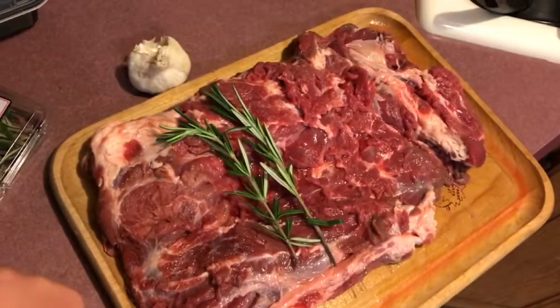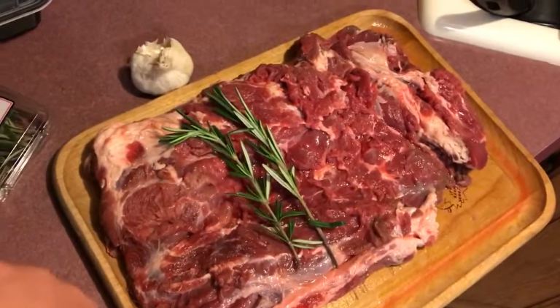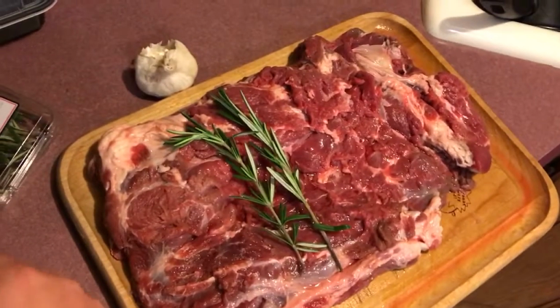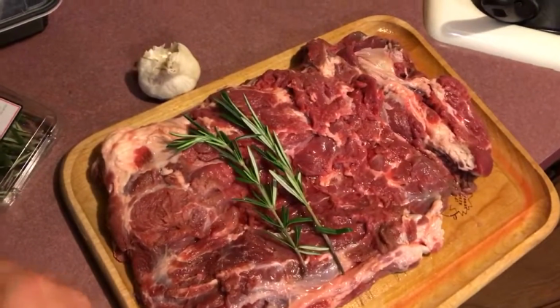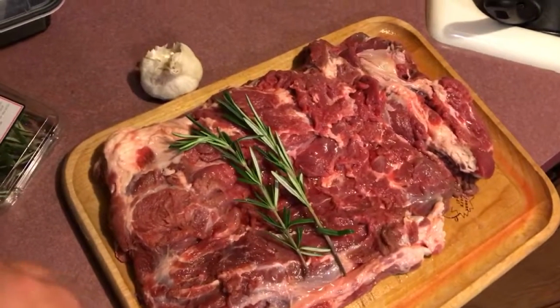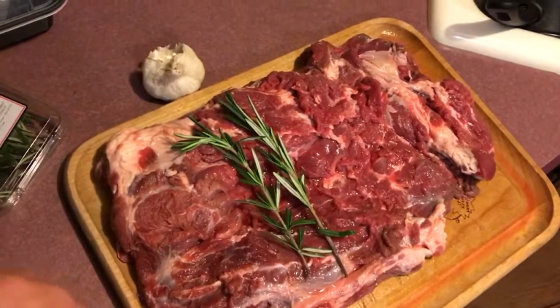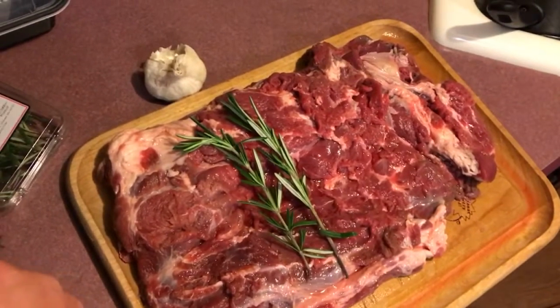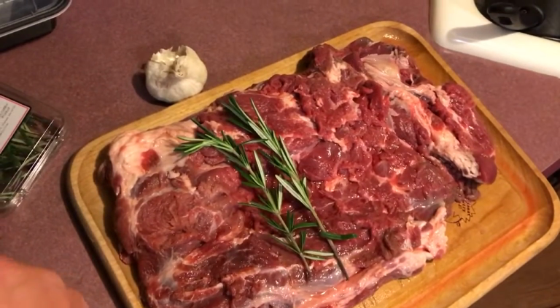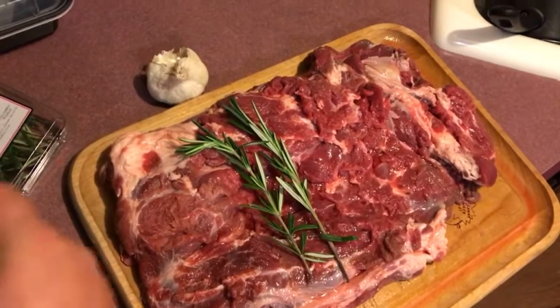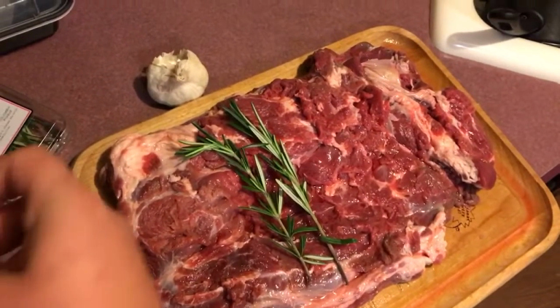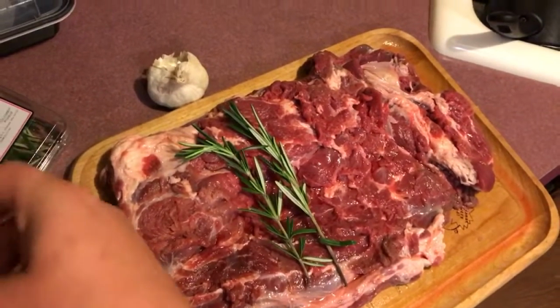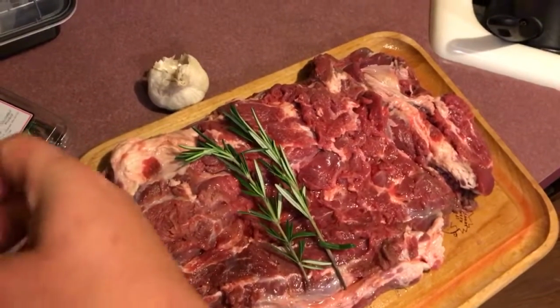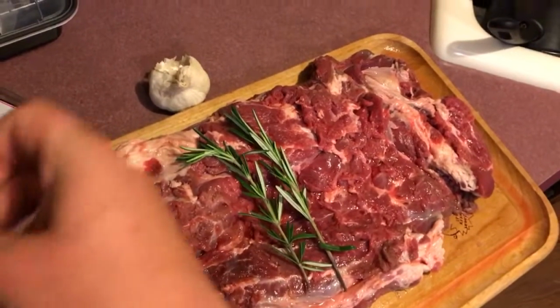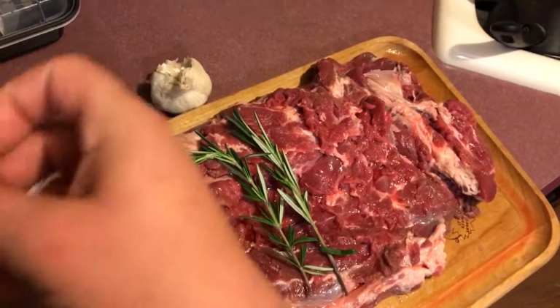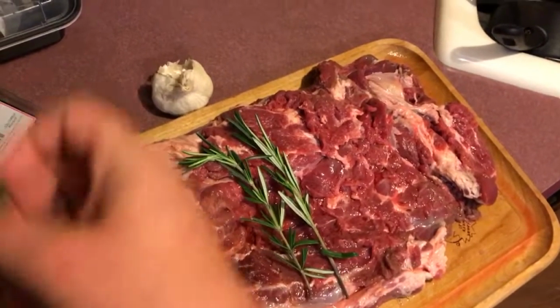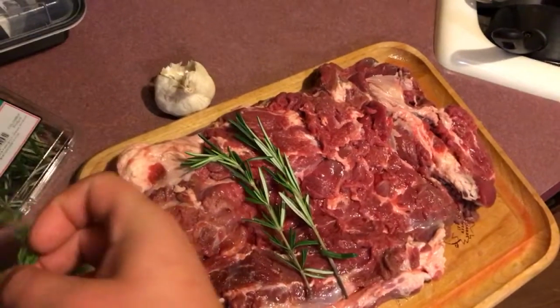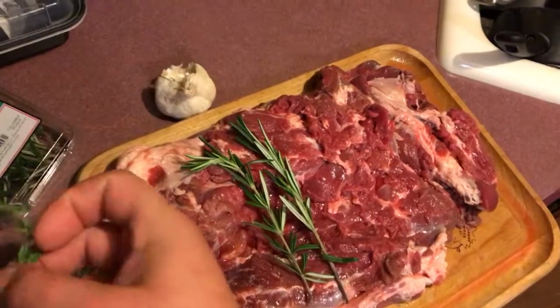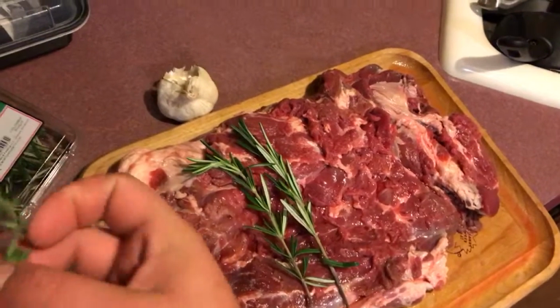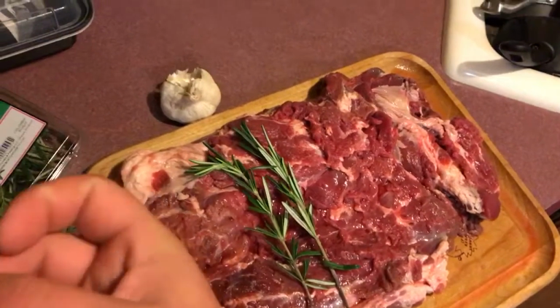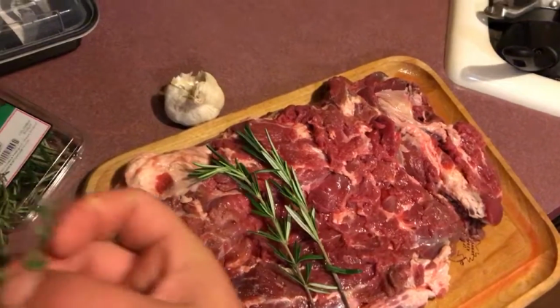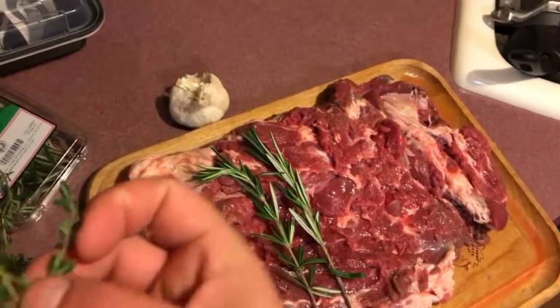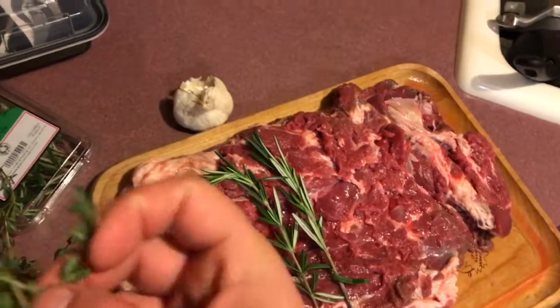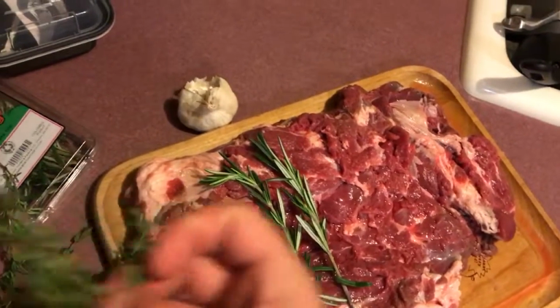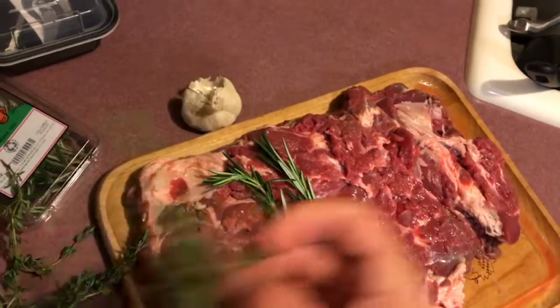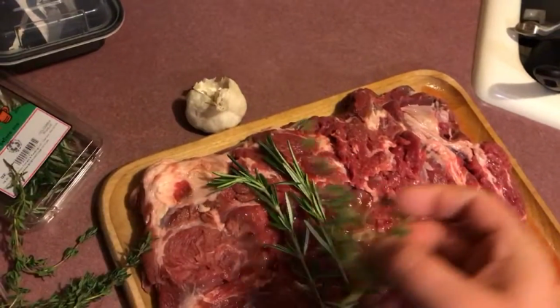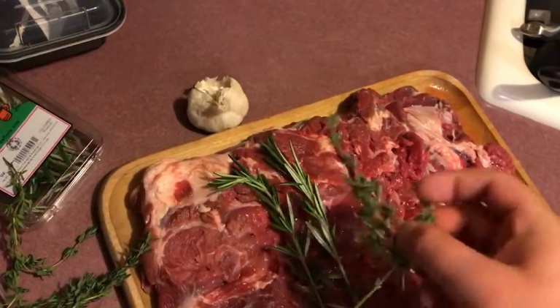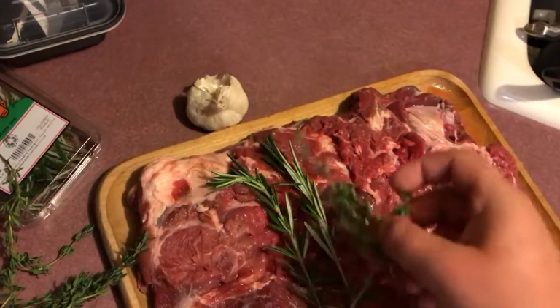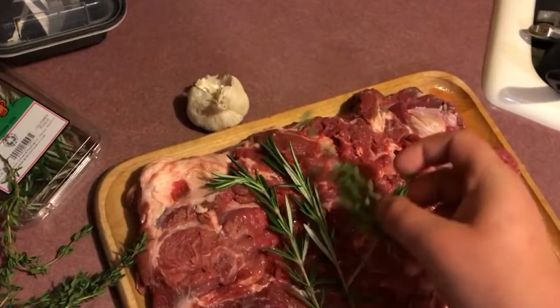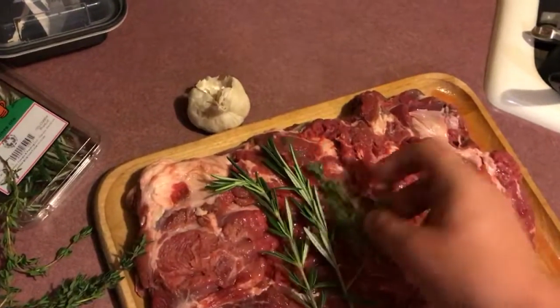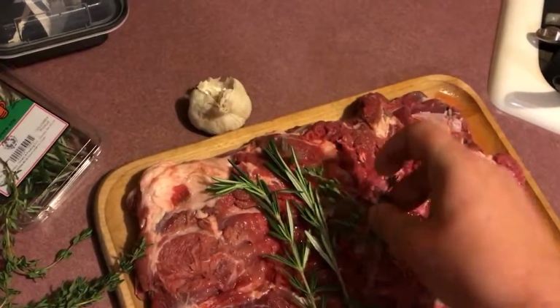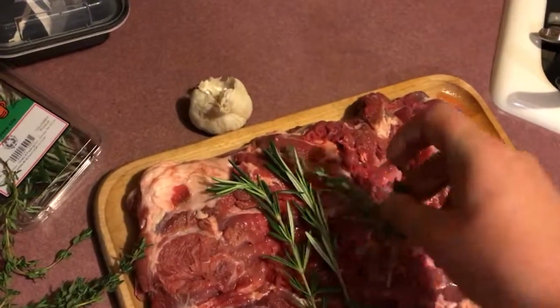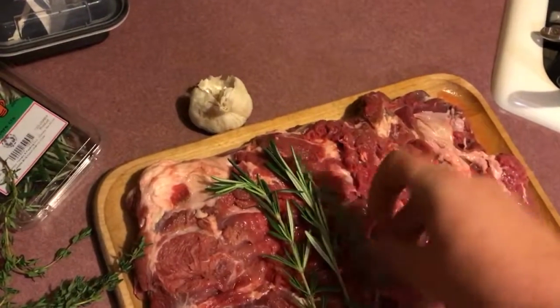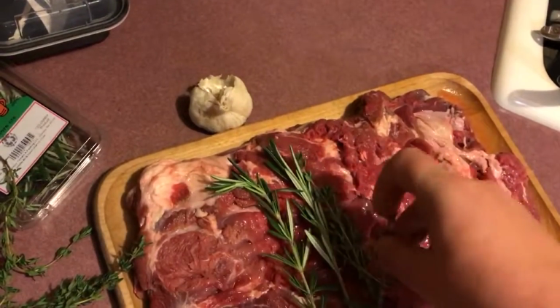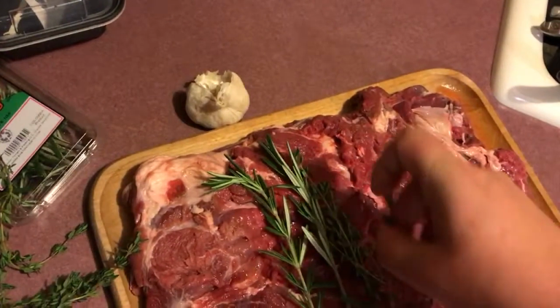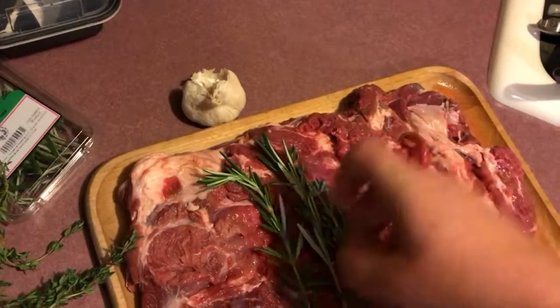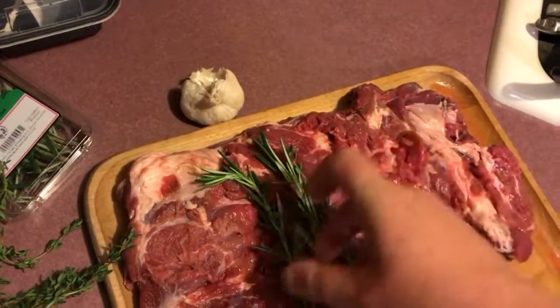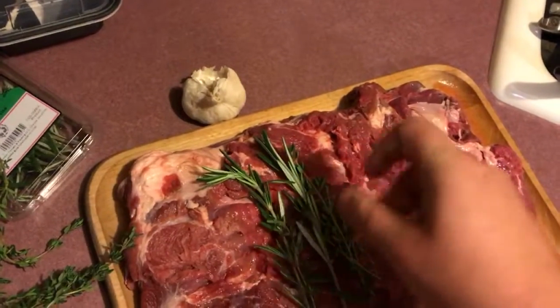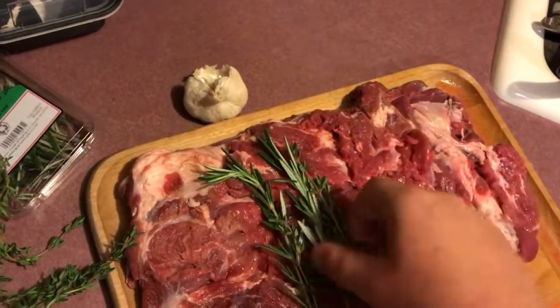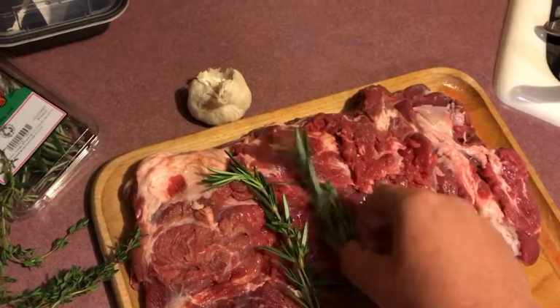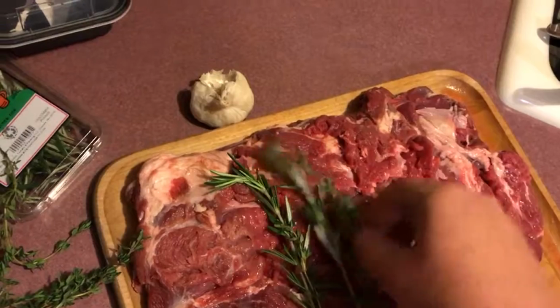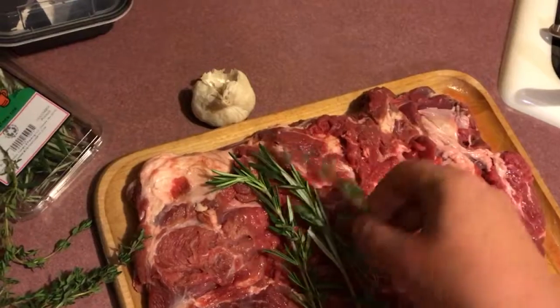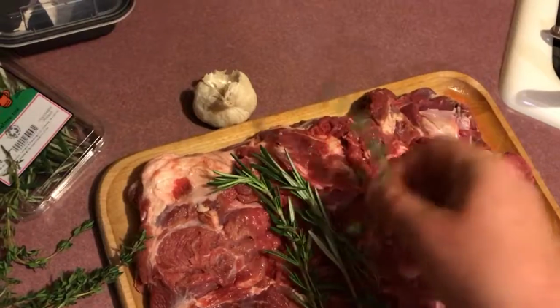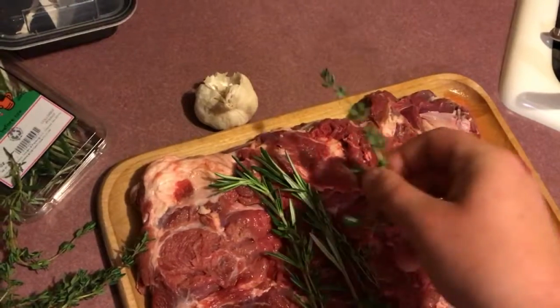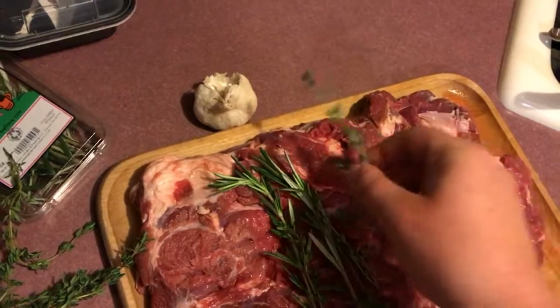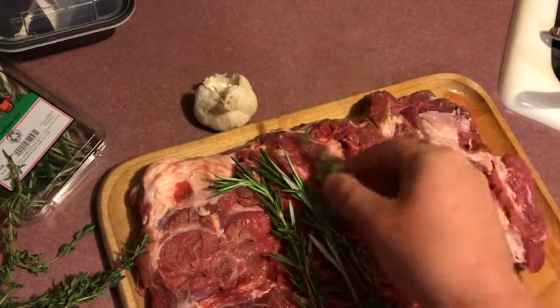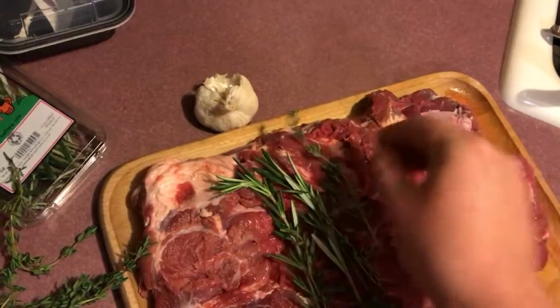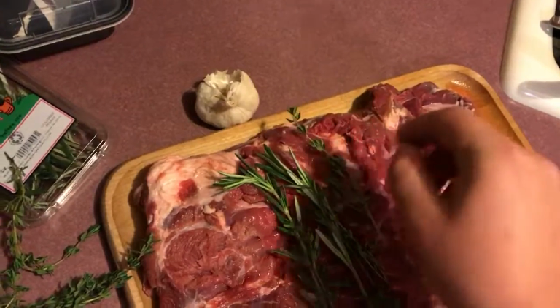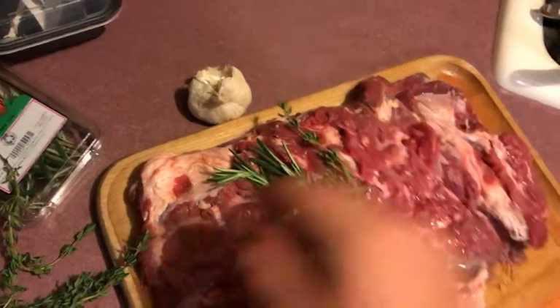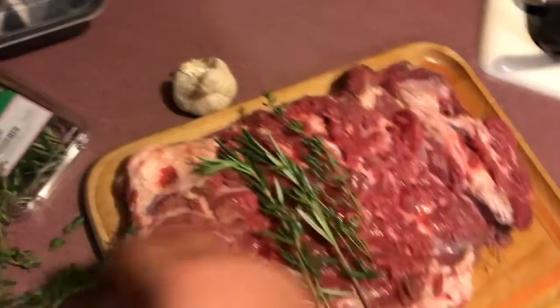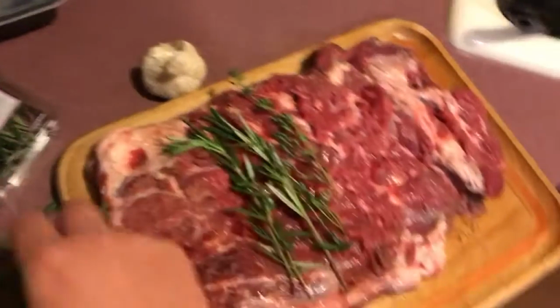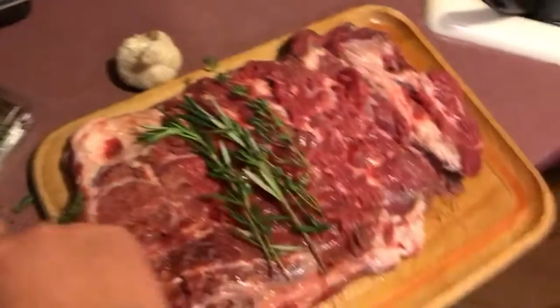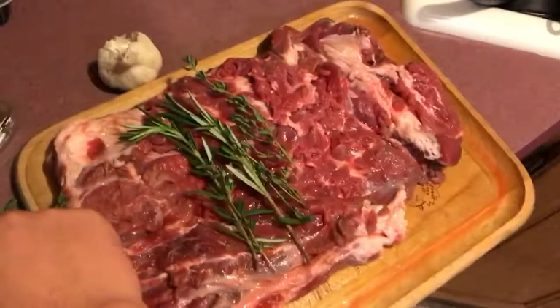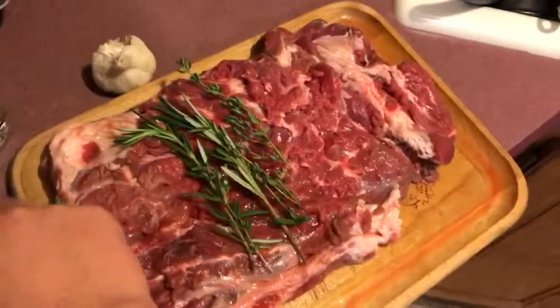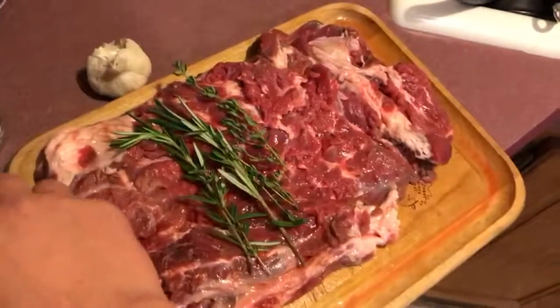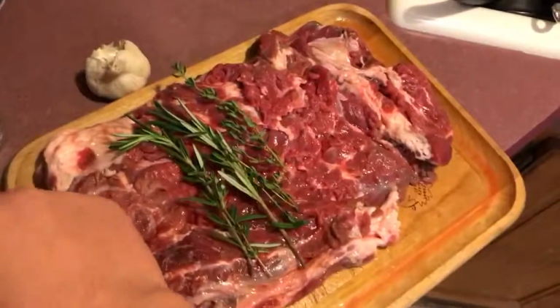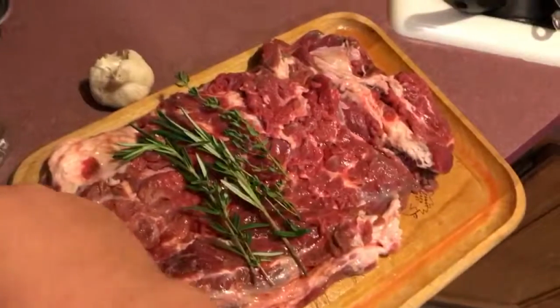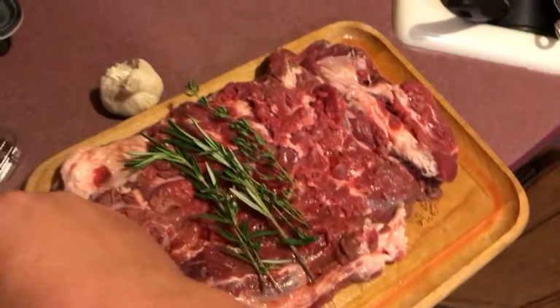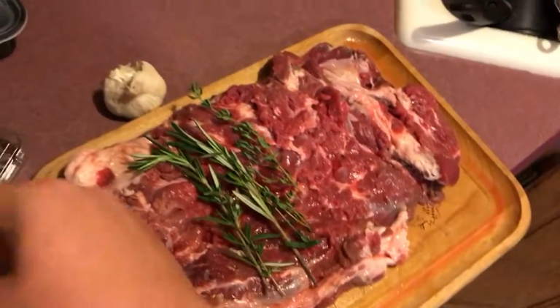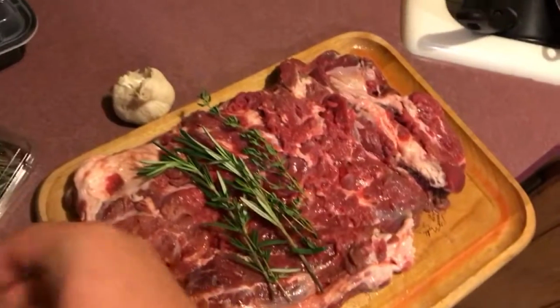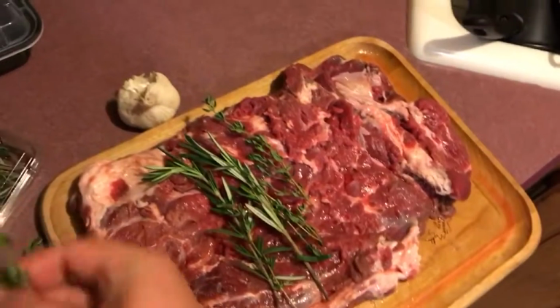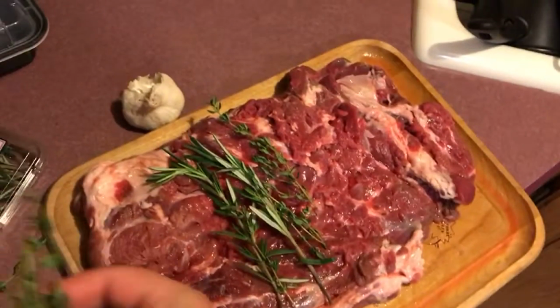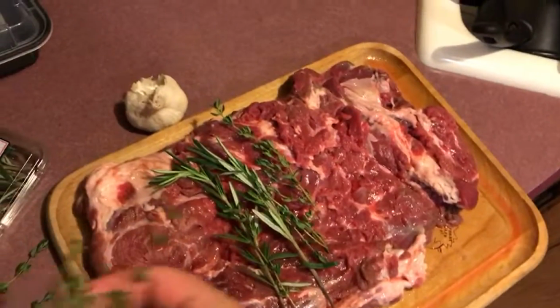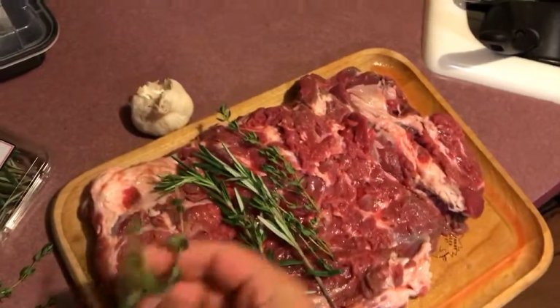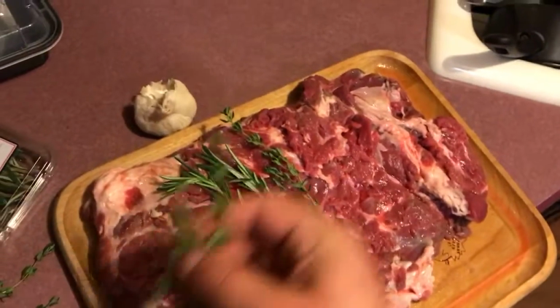Some thyme in there. This is just gonna flavor the whole thing throughout while it cooks.